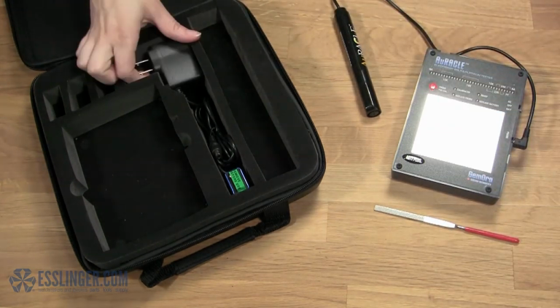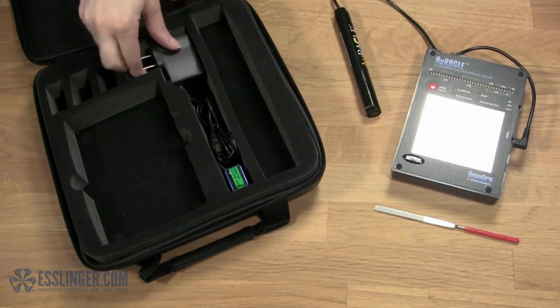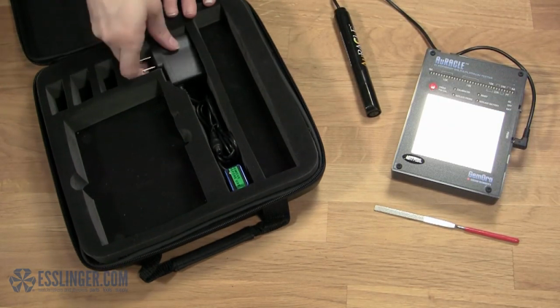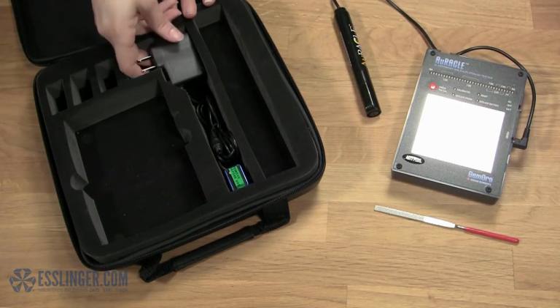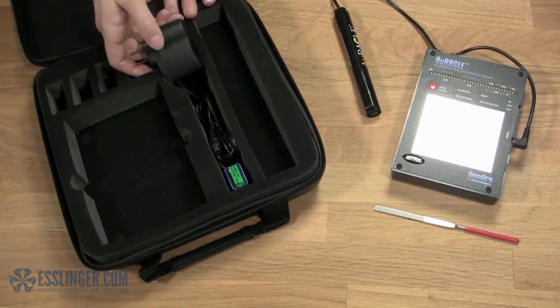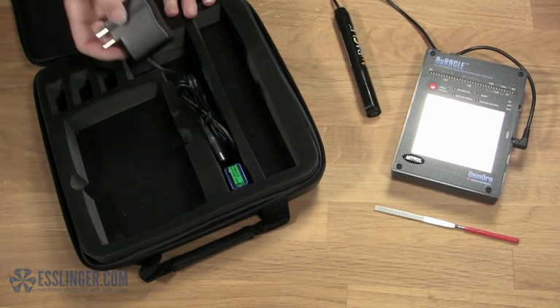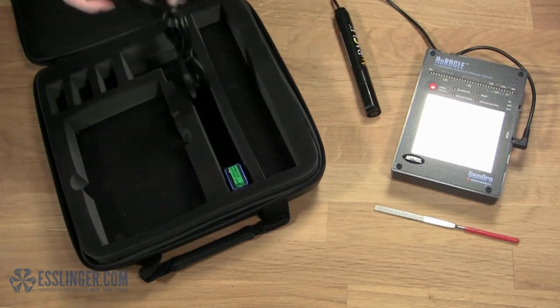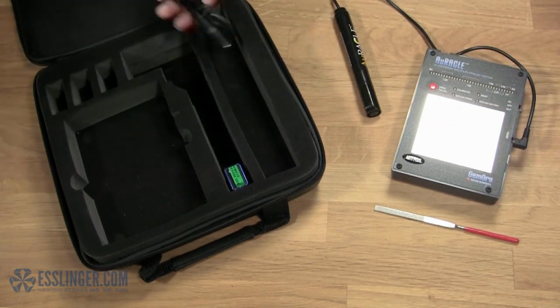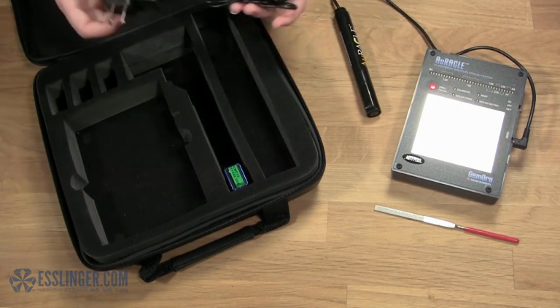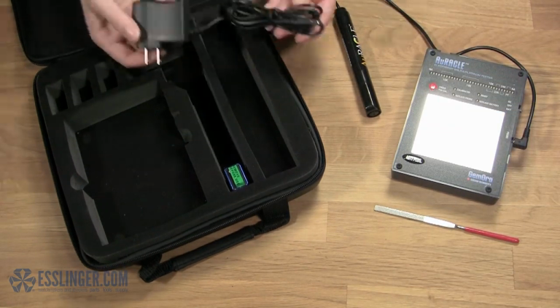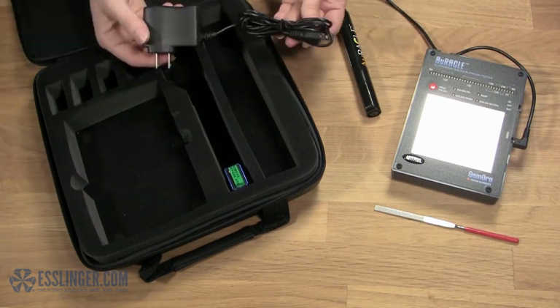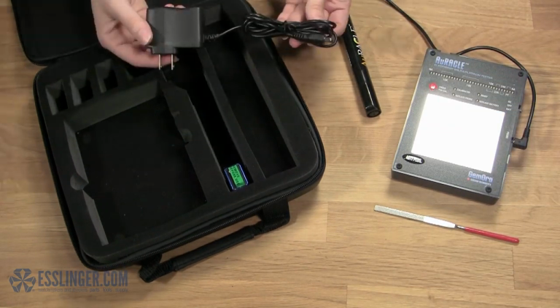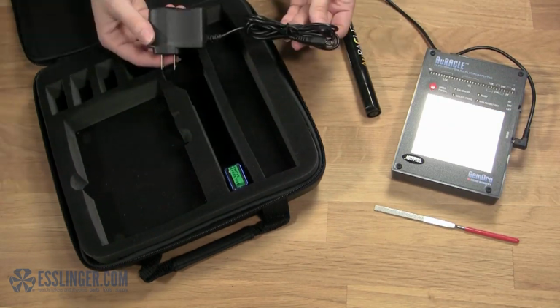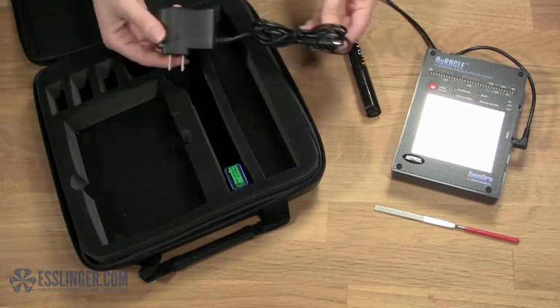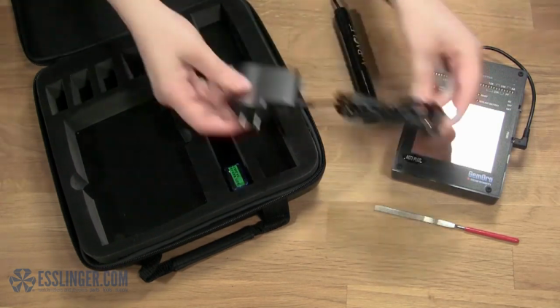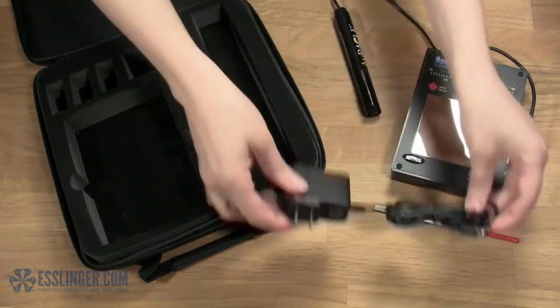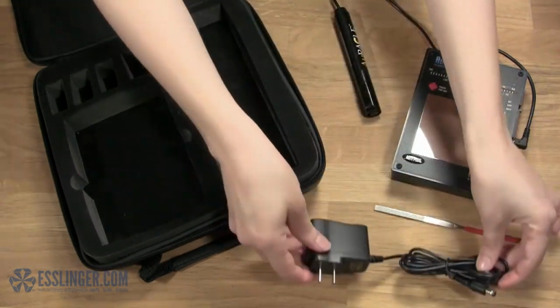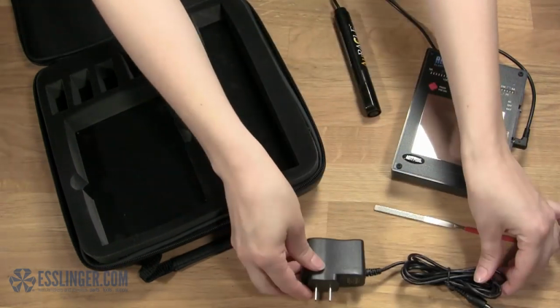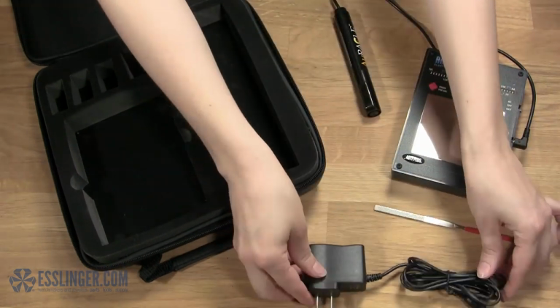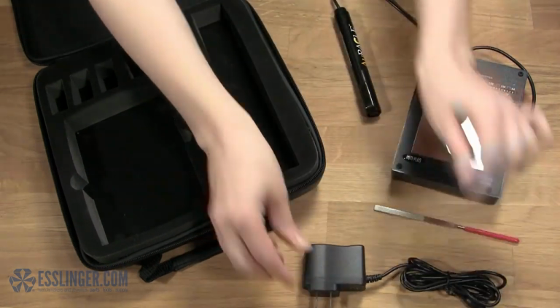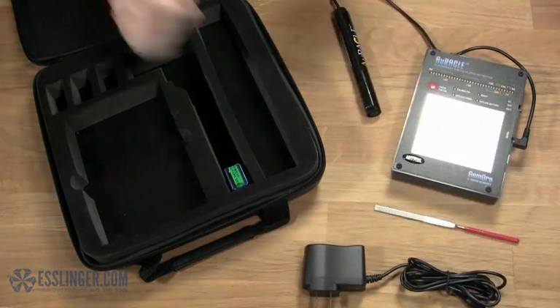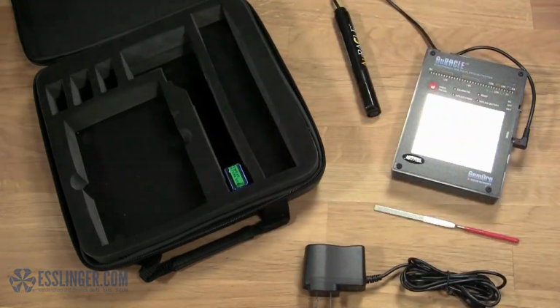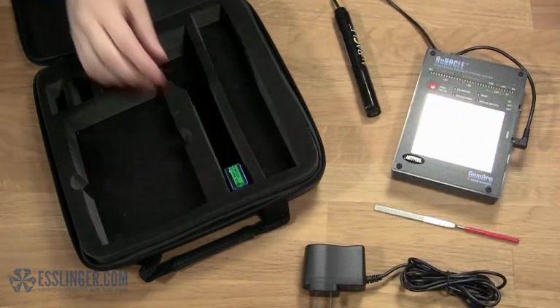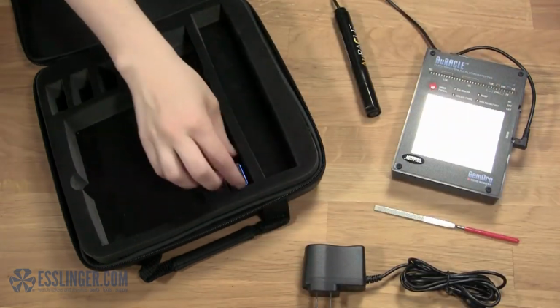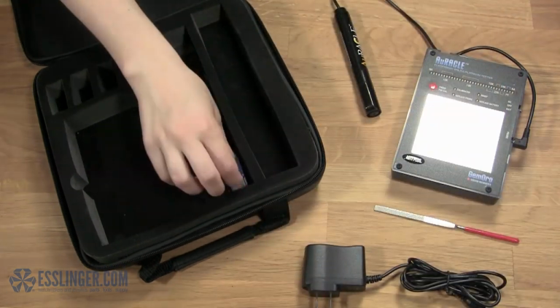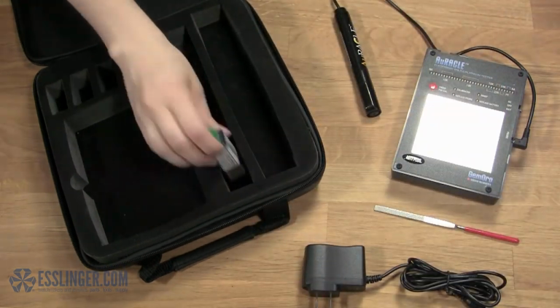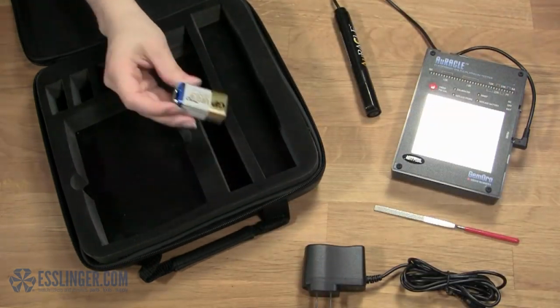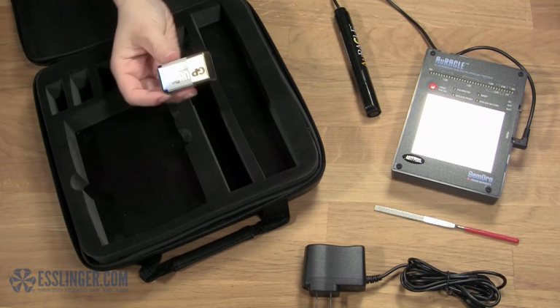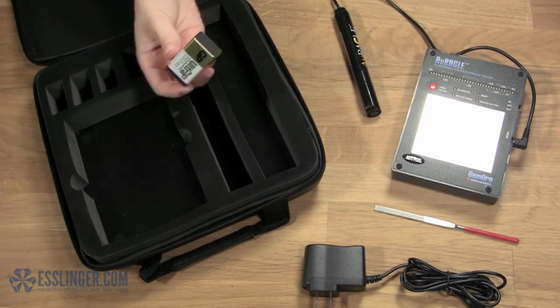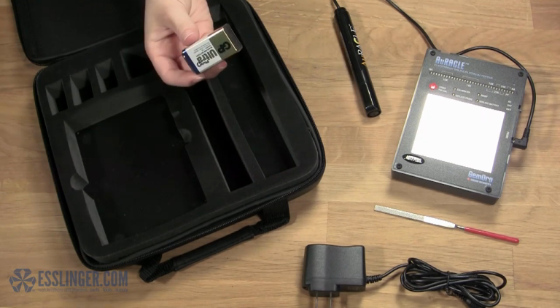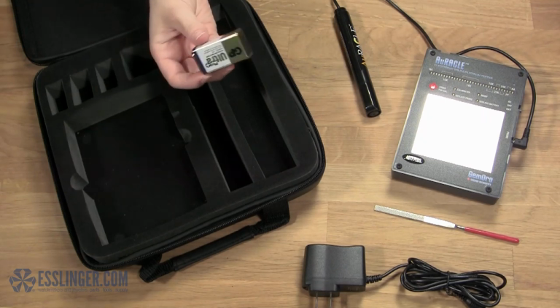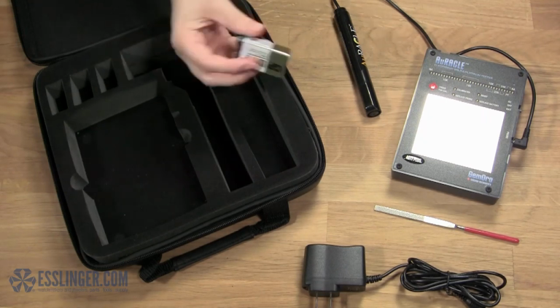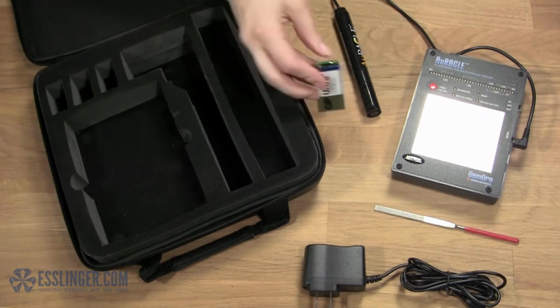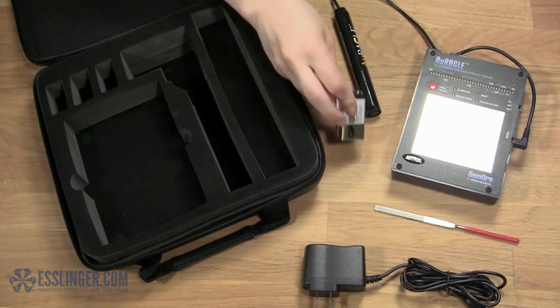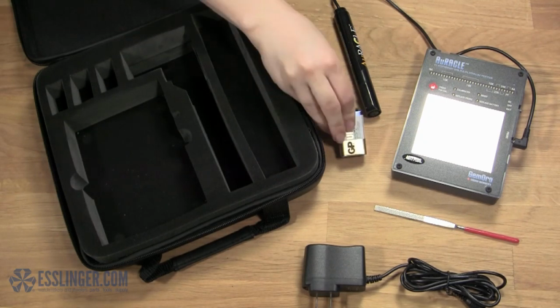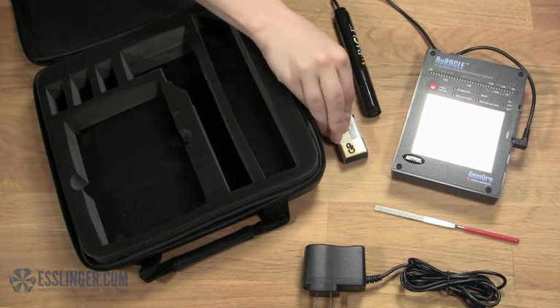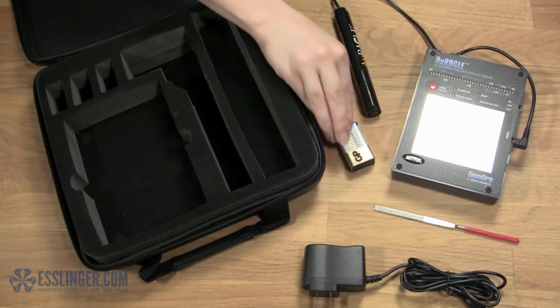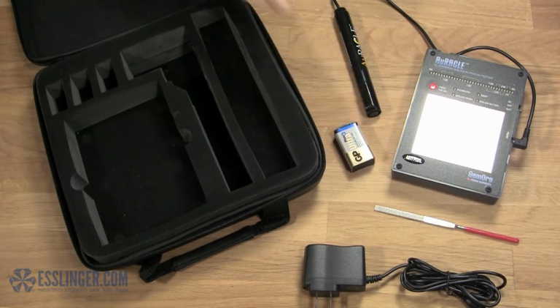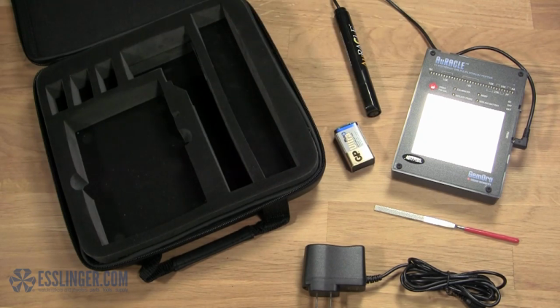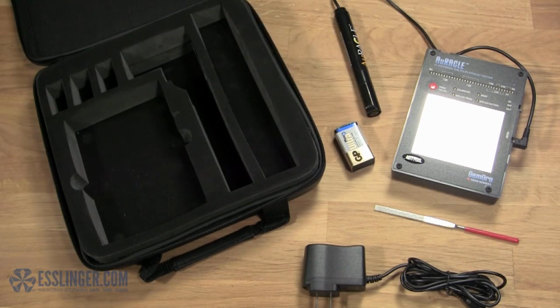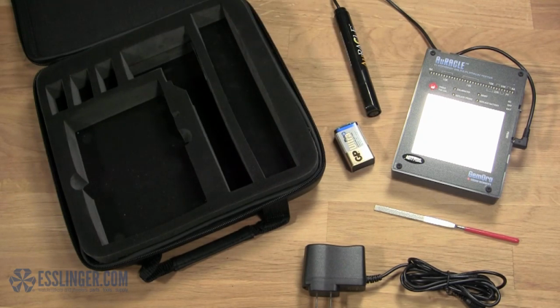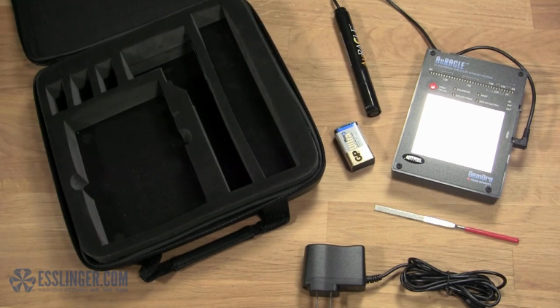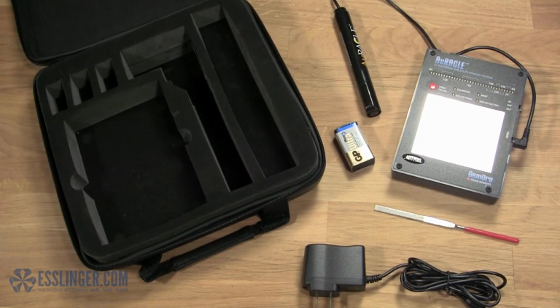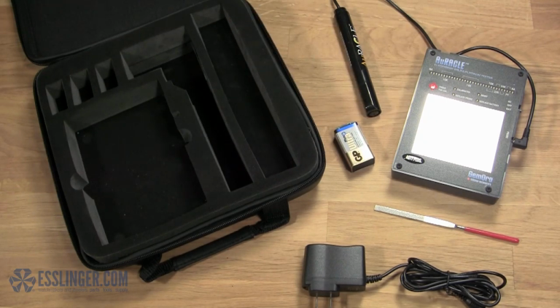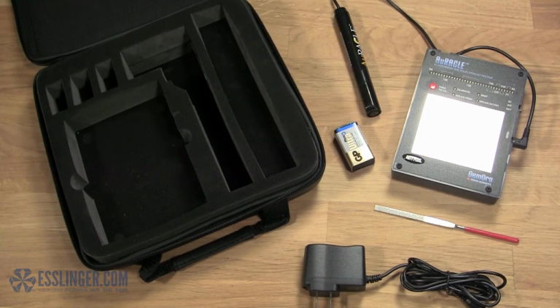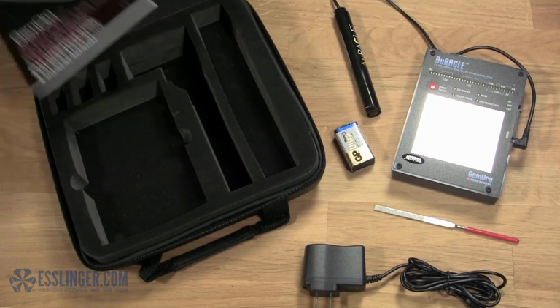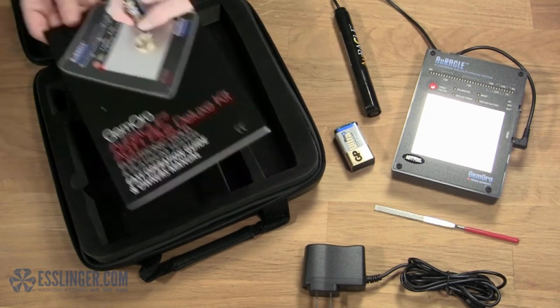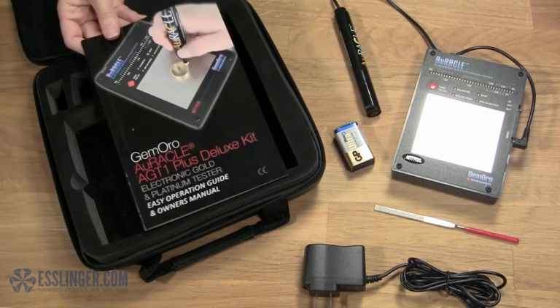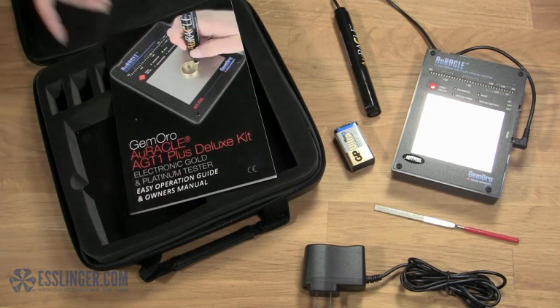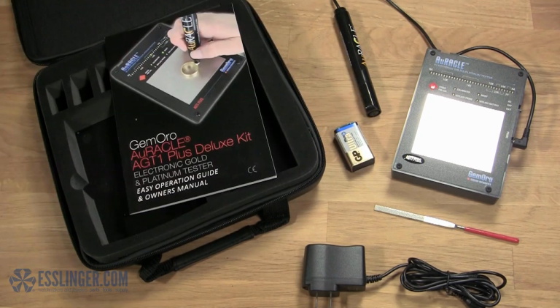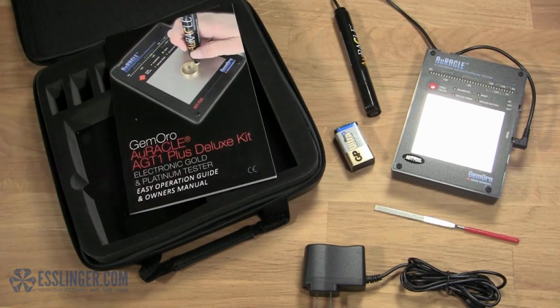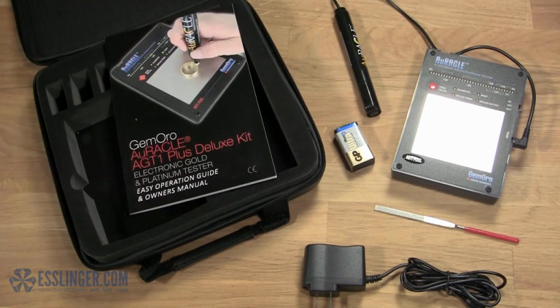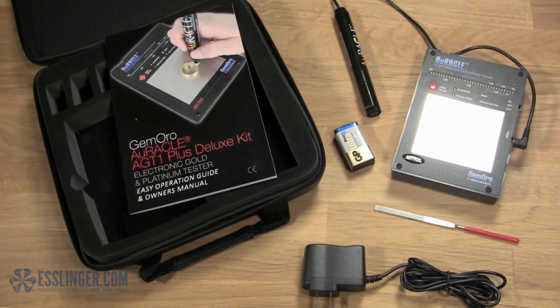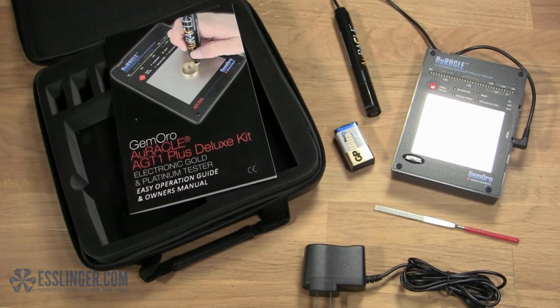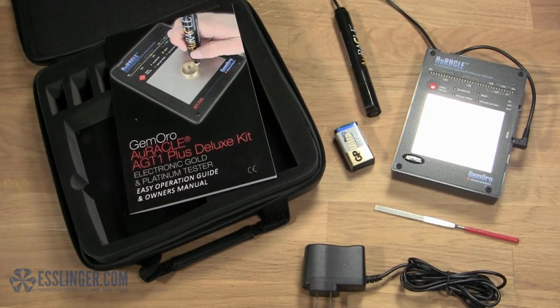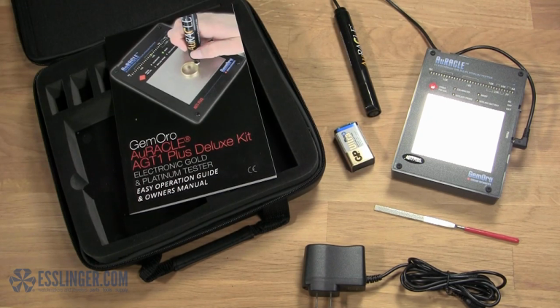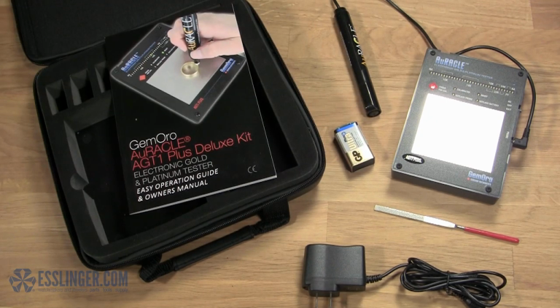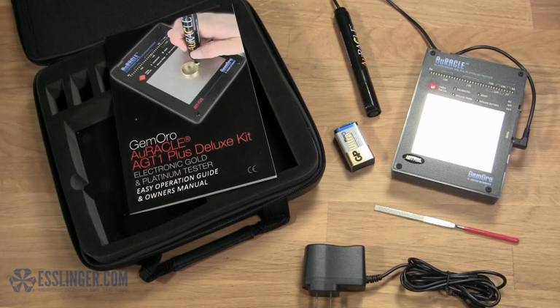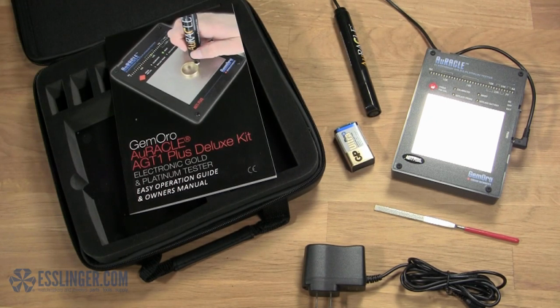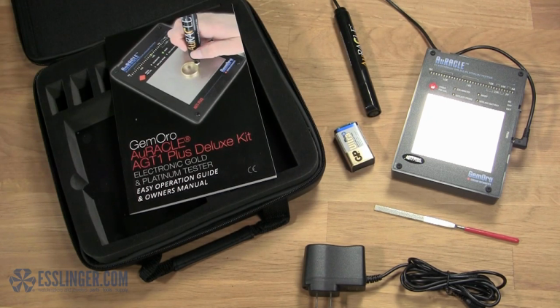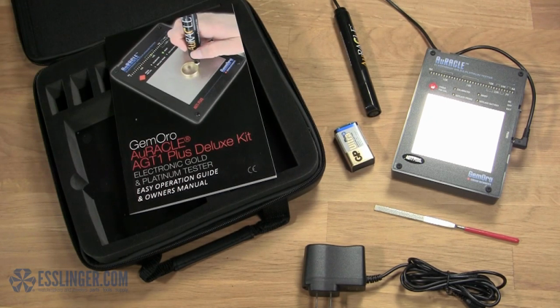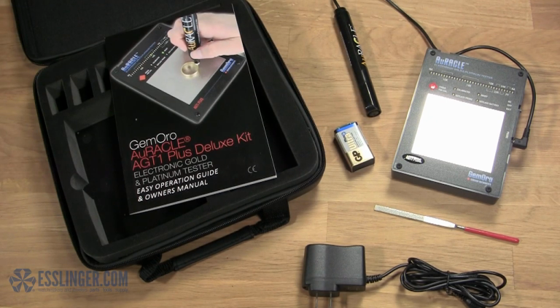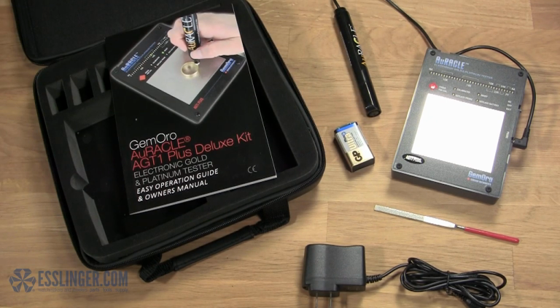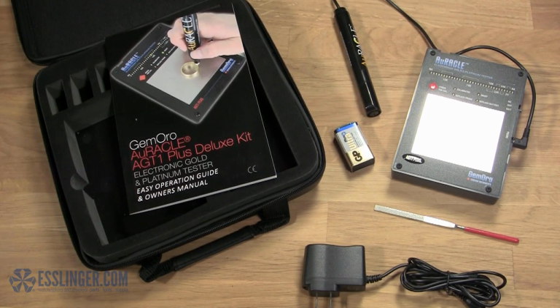The kit also includes both a wall adapter and a 9-volt battery, easy-to-follow instructions, and no chemicals.